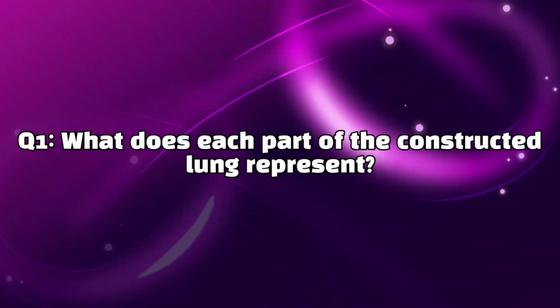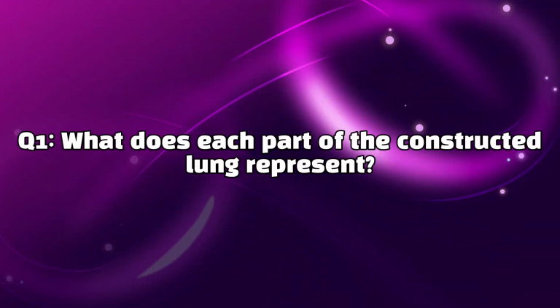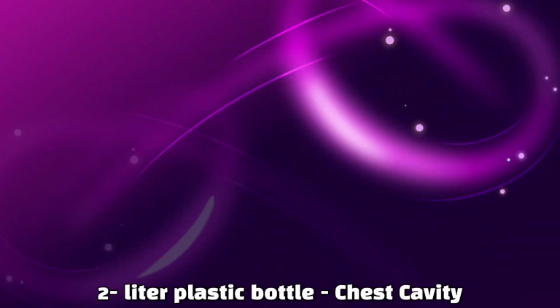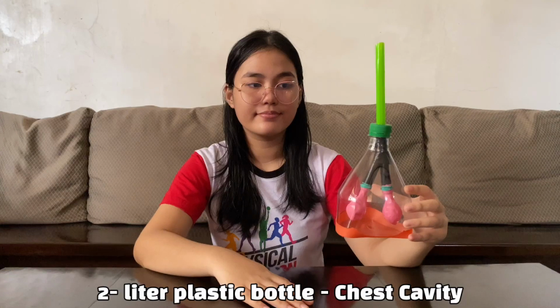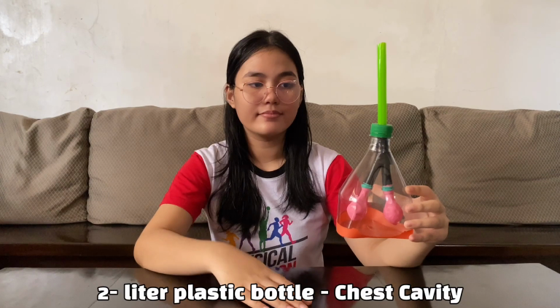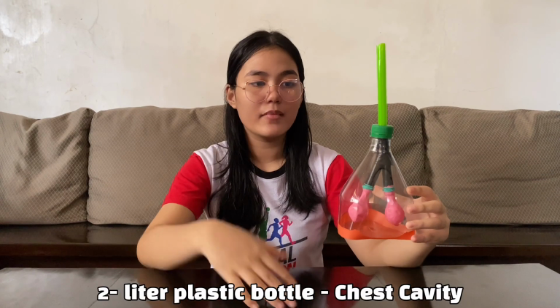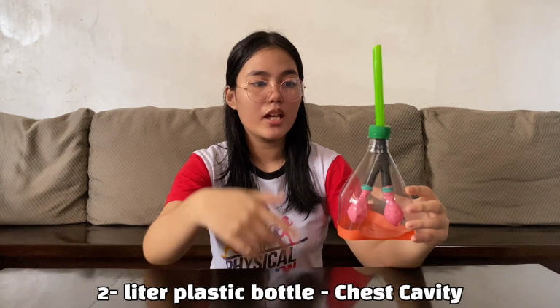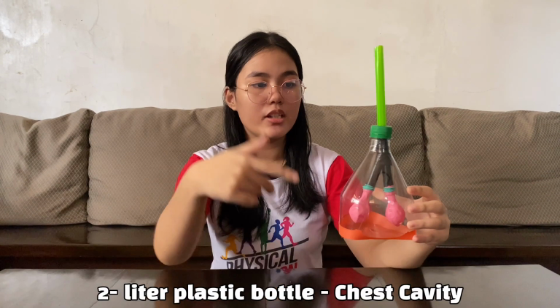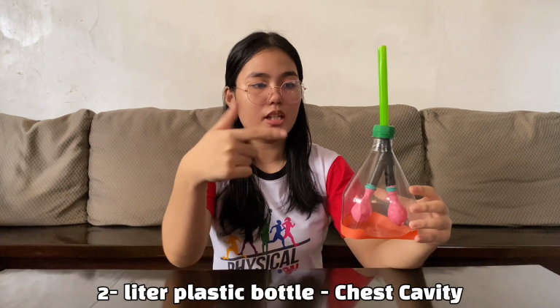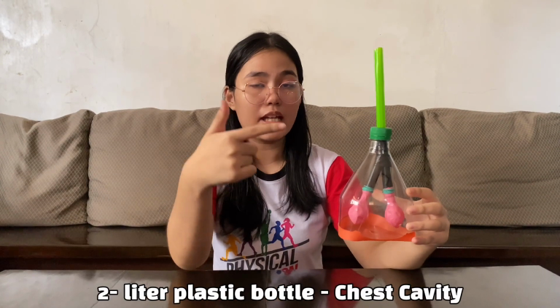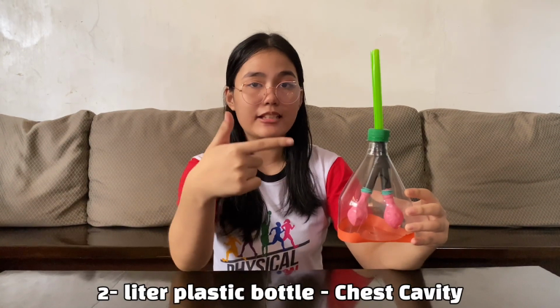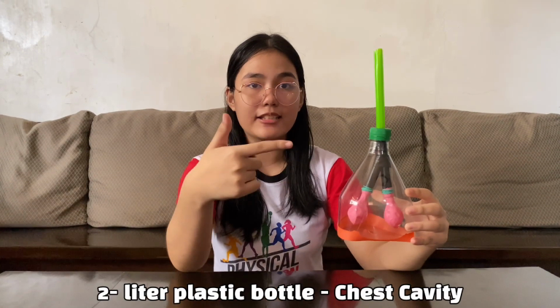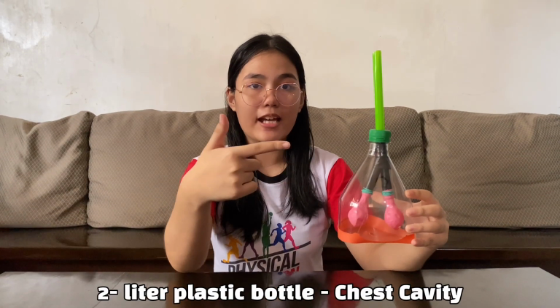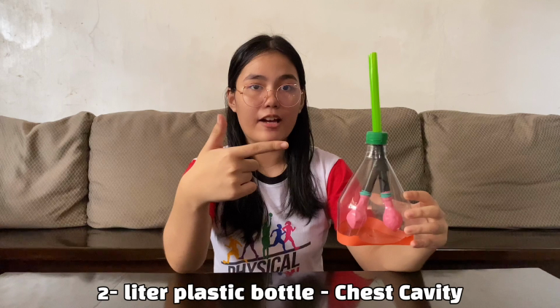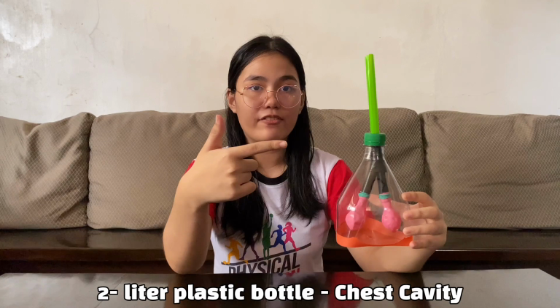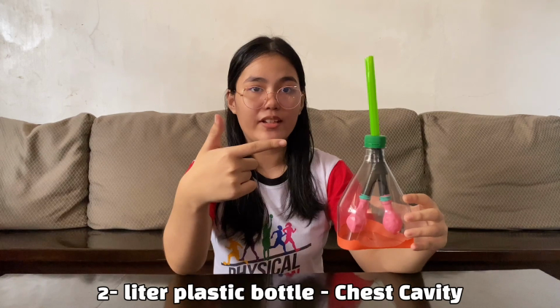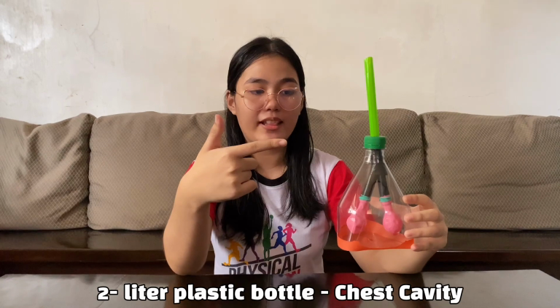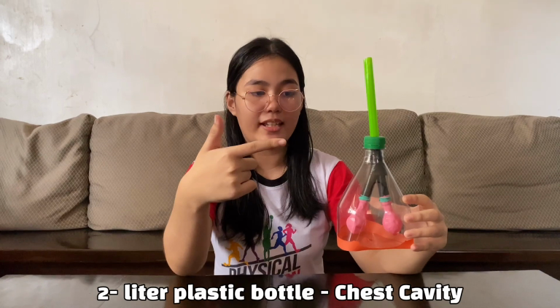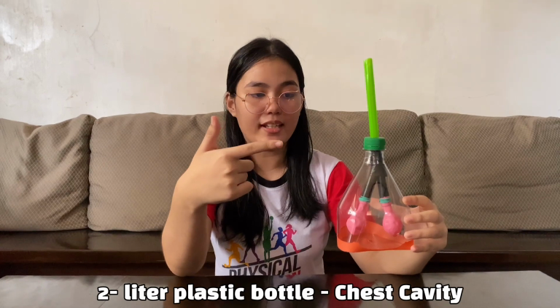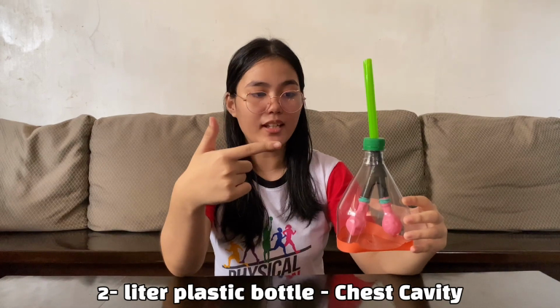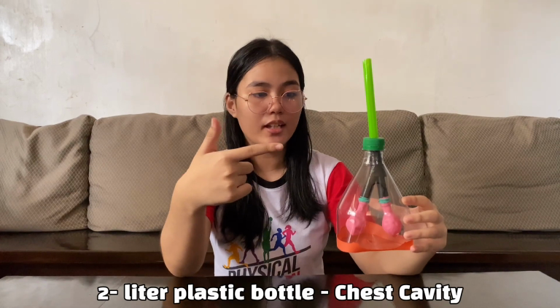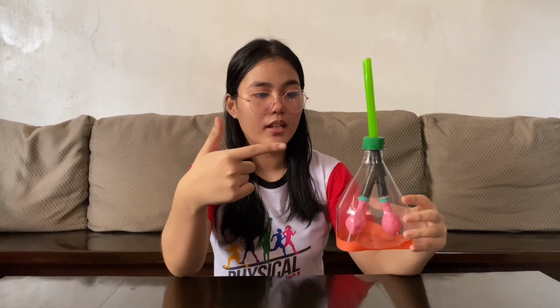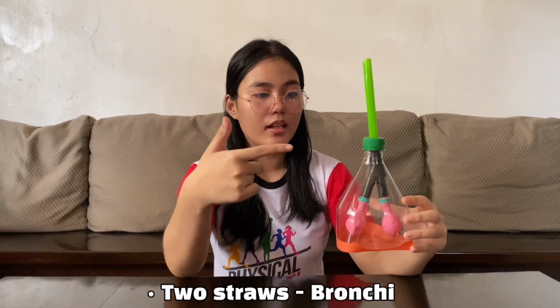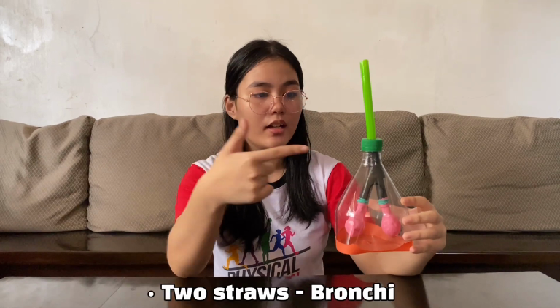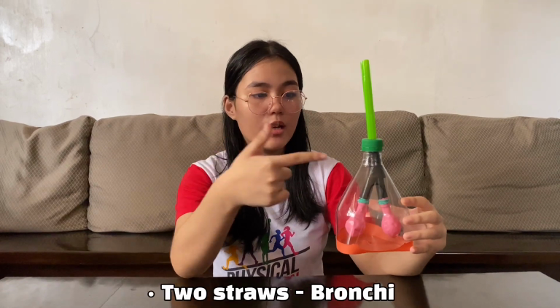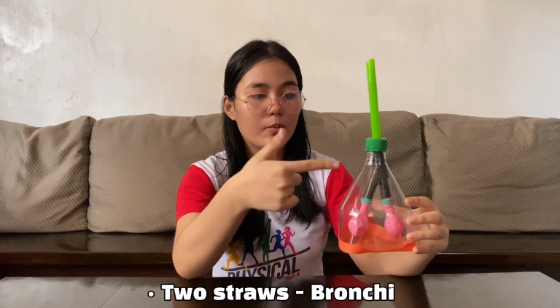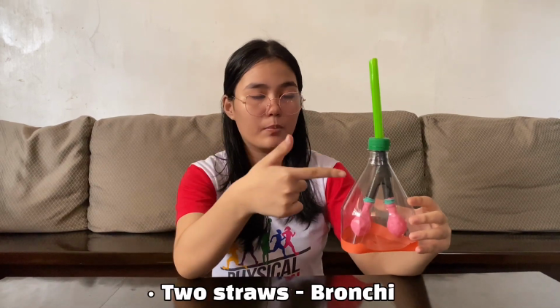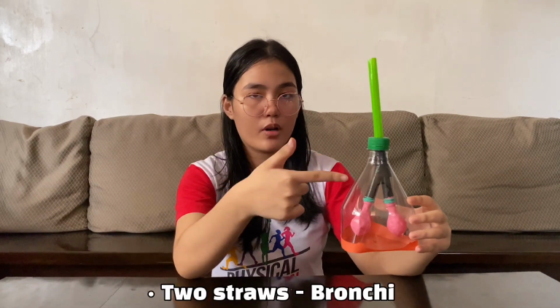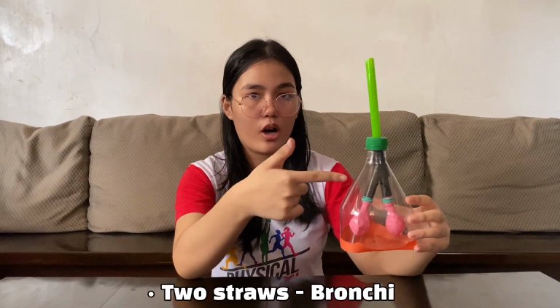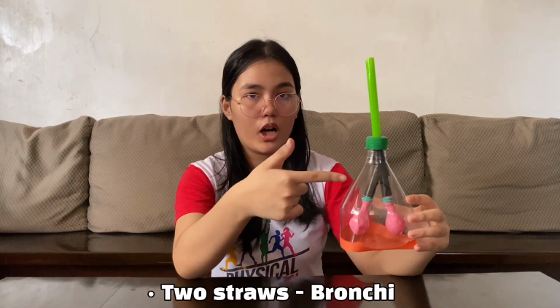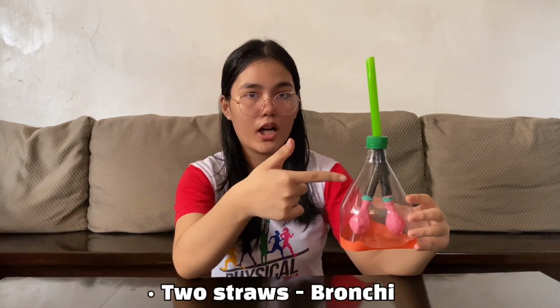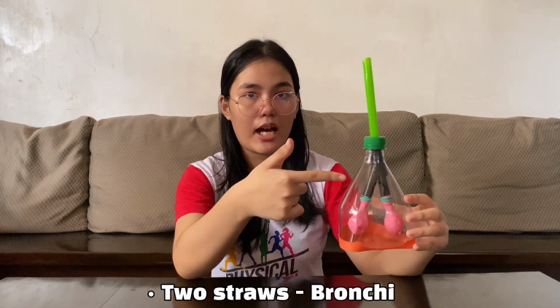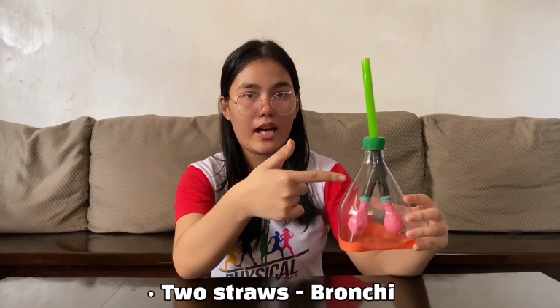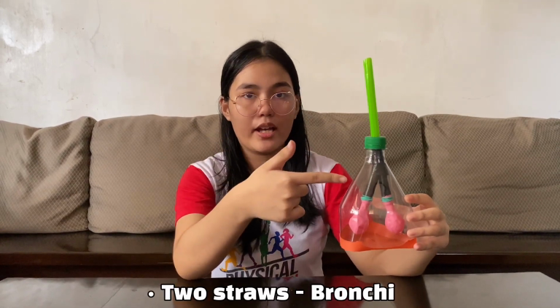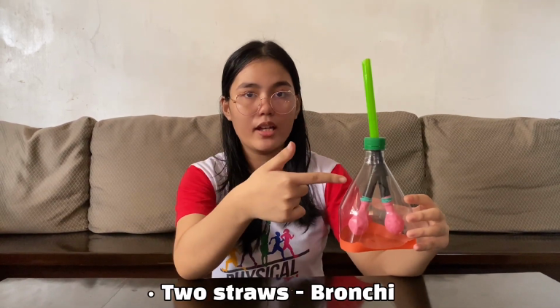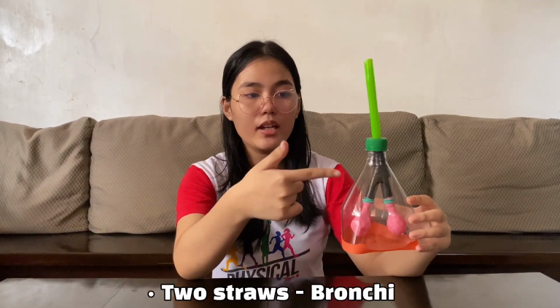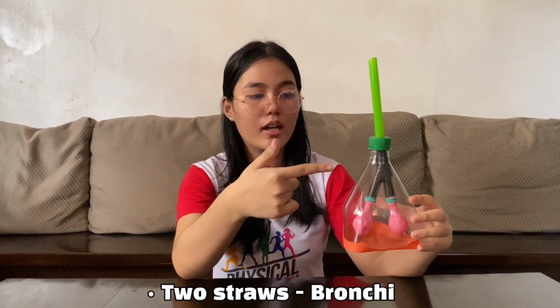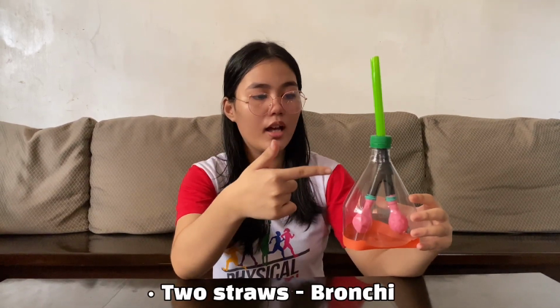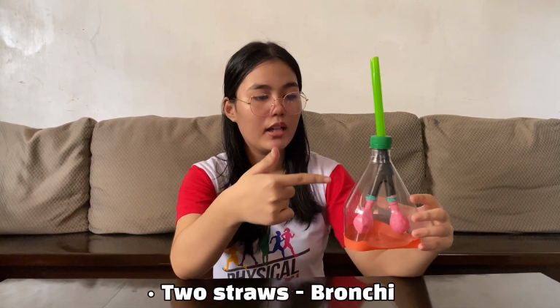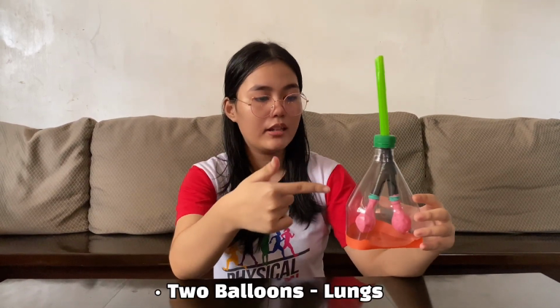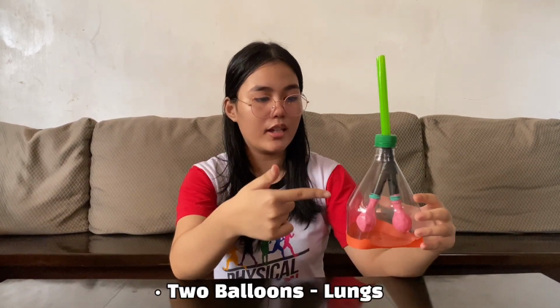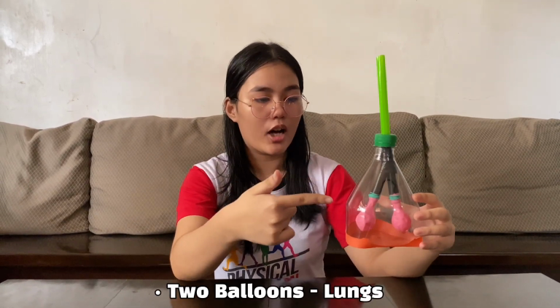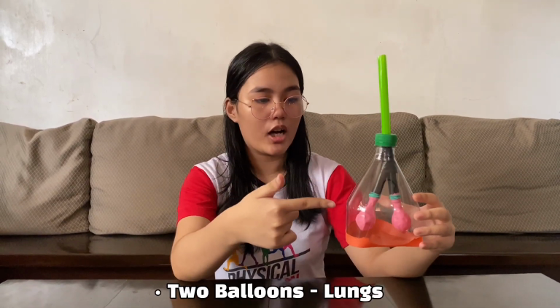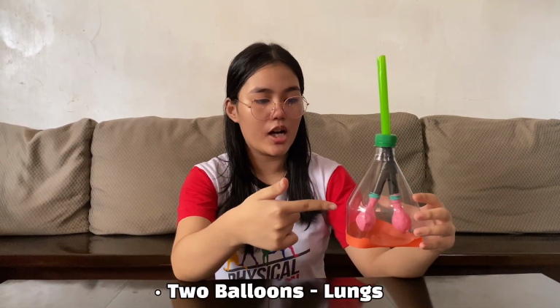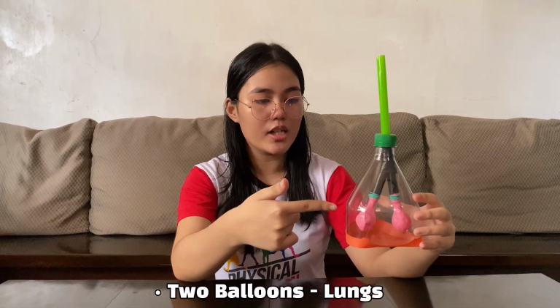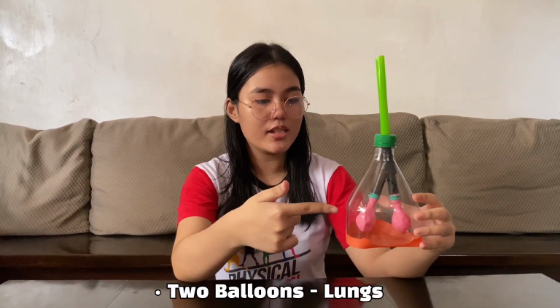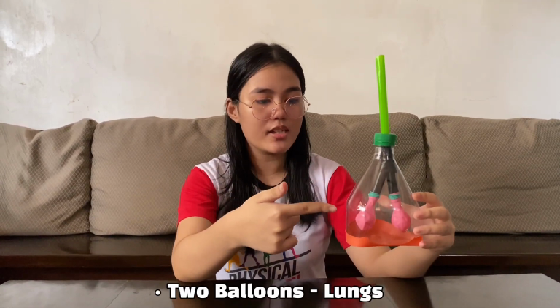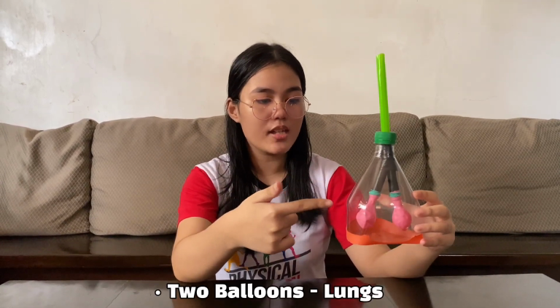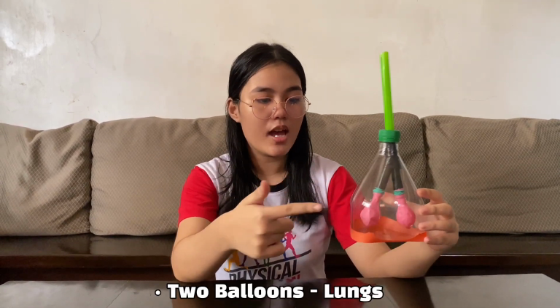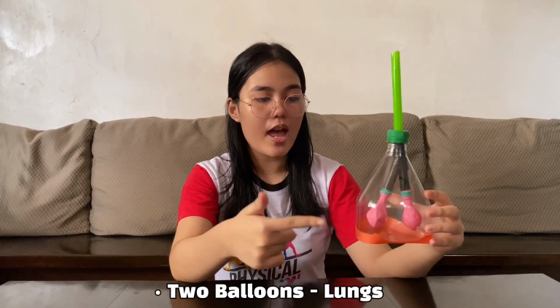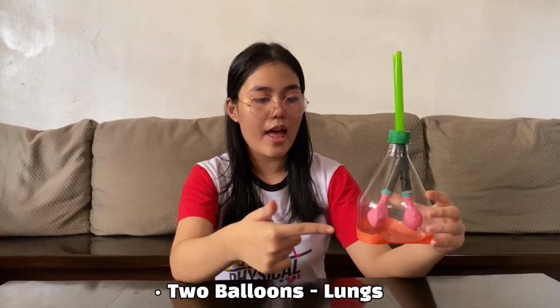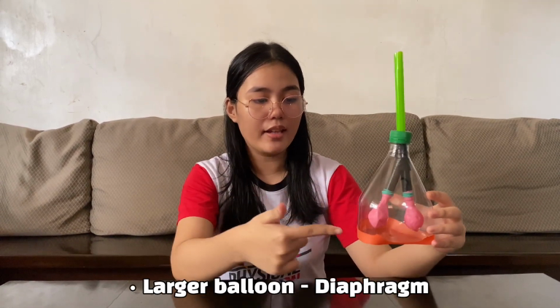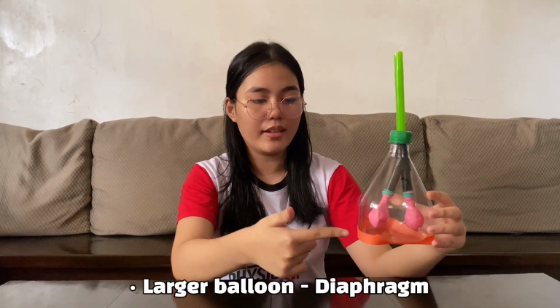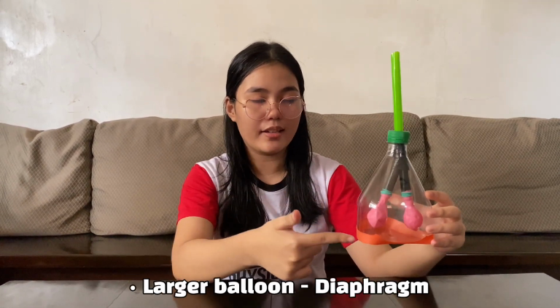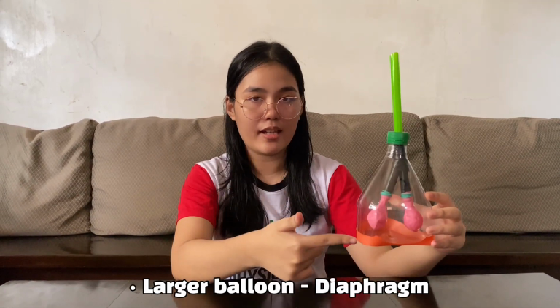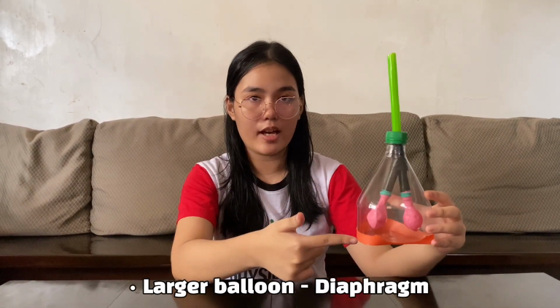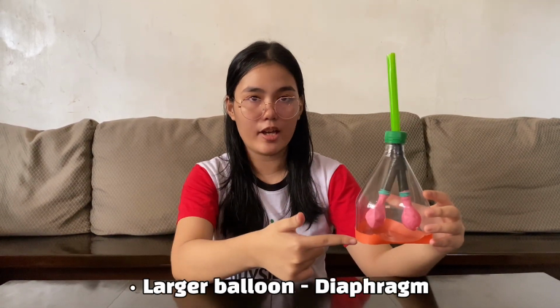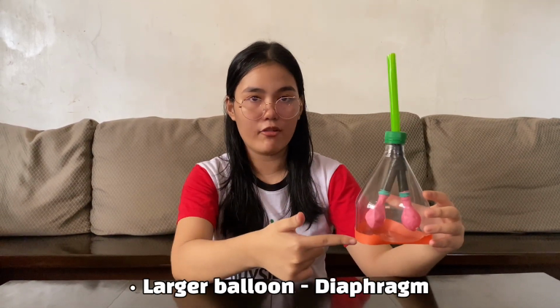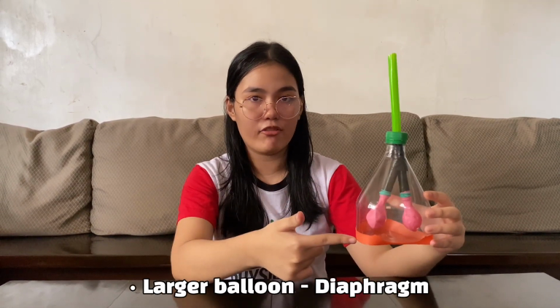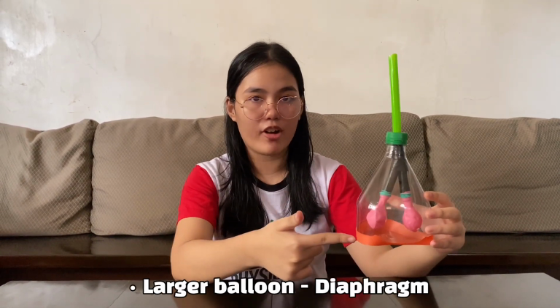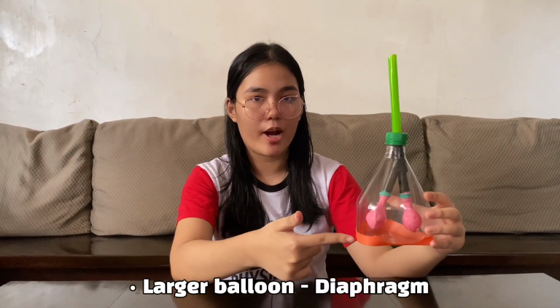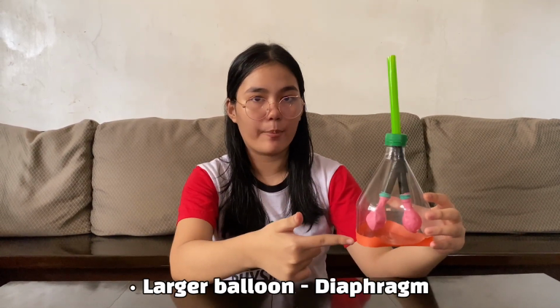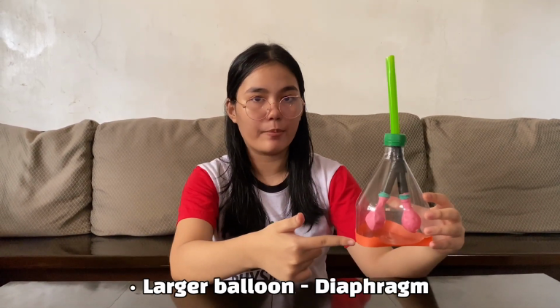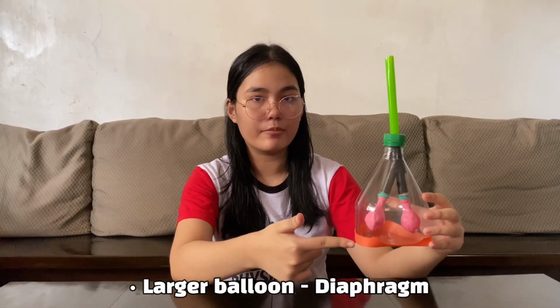The parts of our model are: the chest cavity, bronchi, lungs, and the diaphragm.